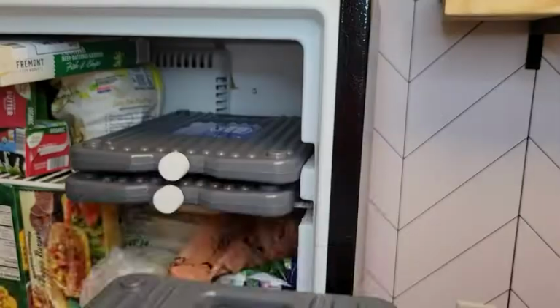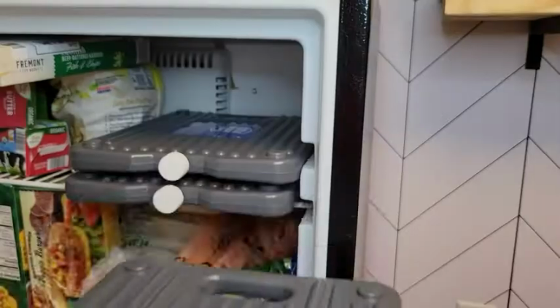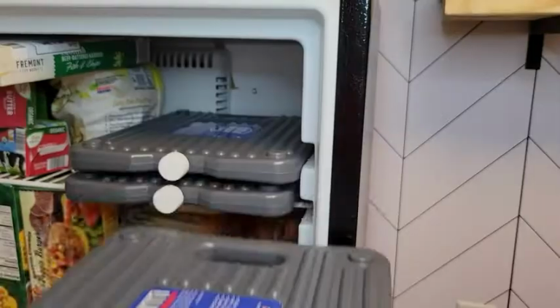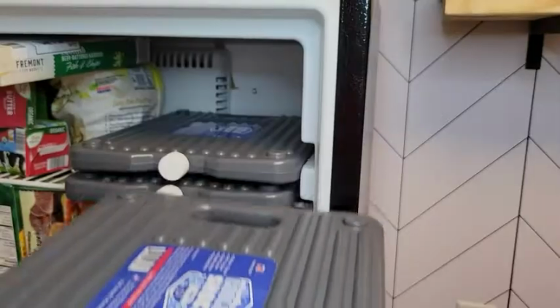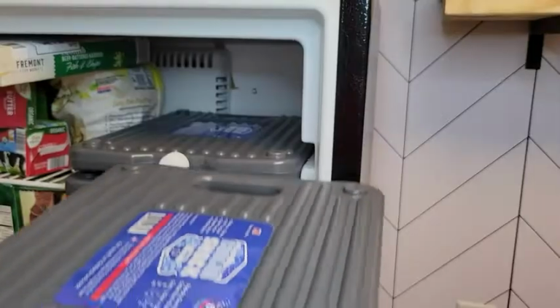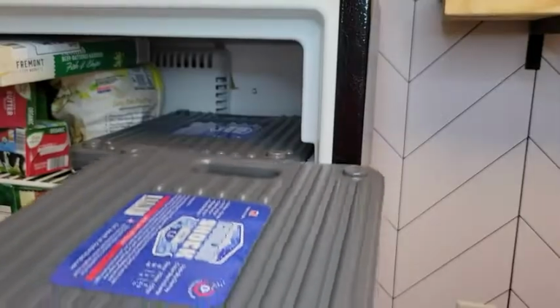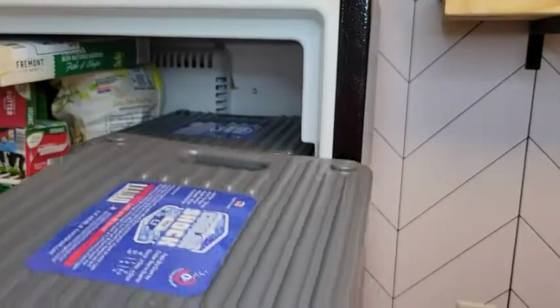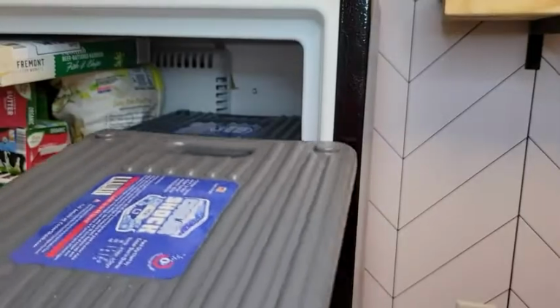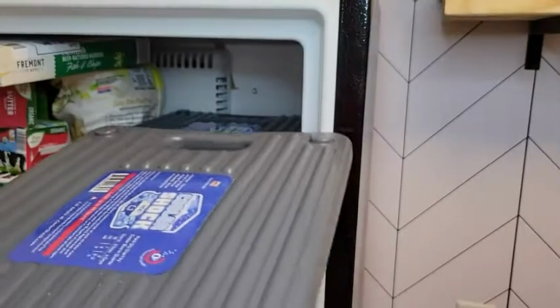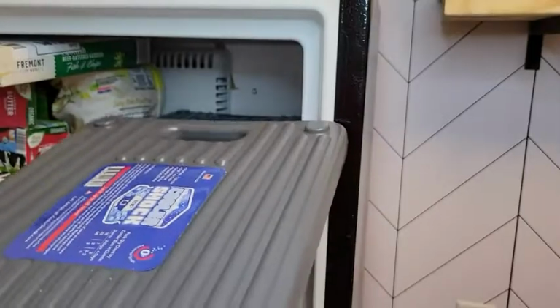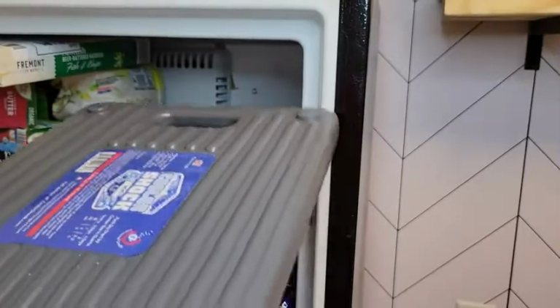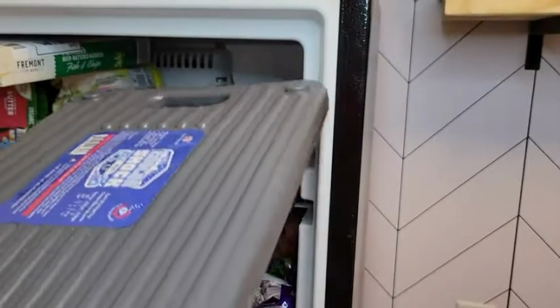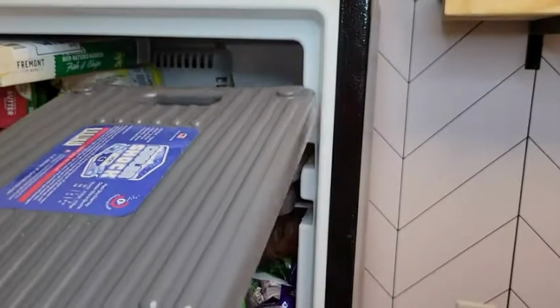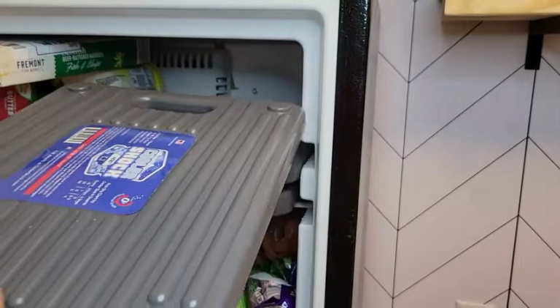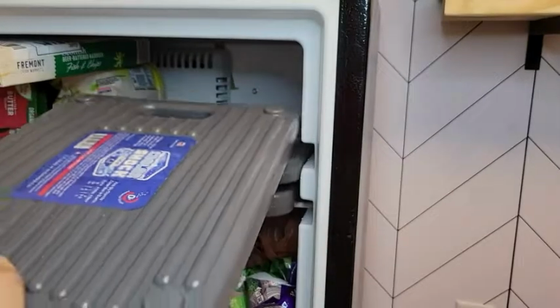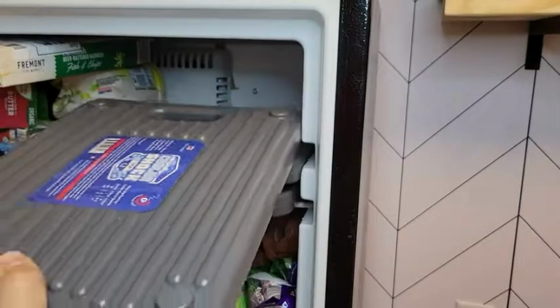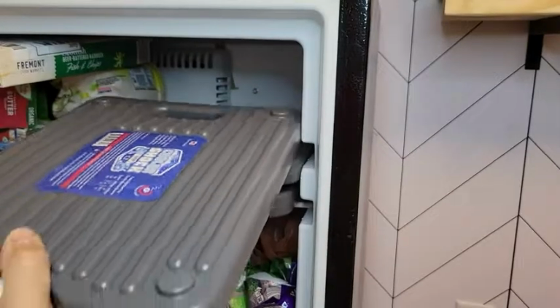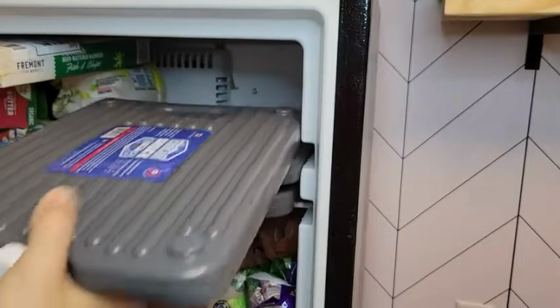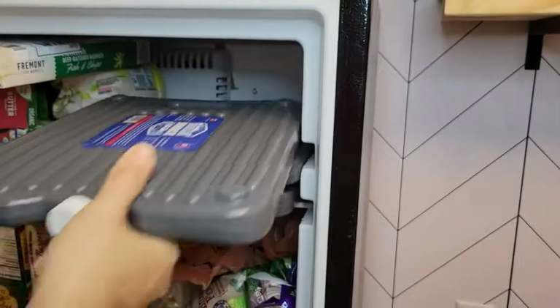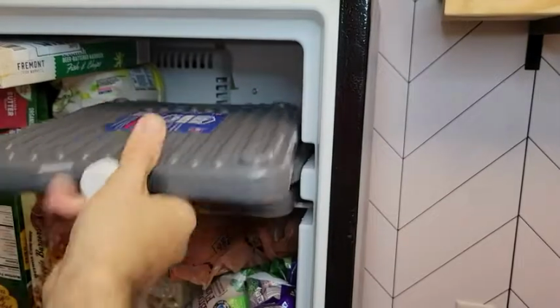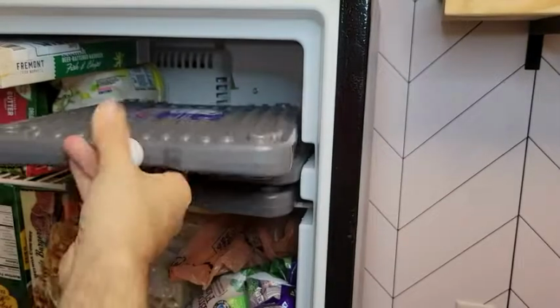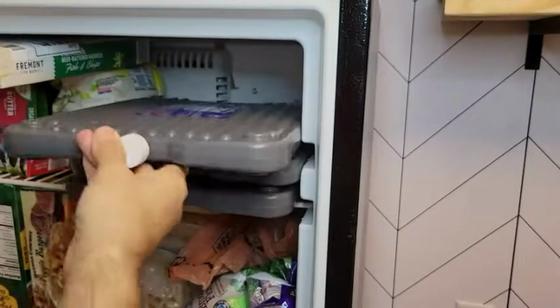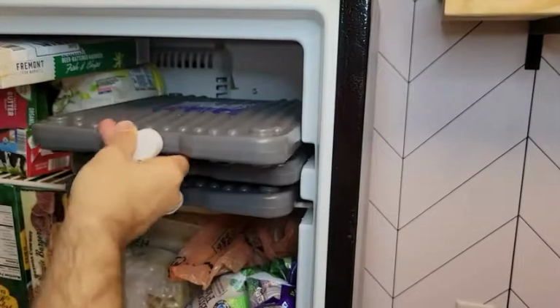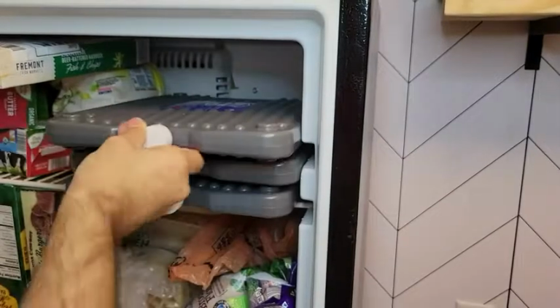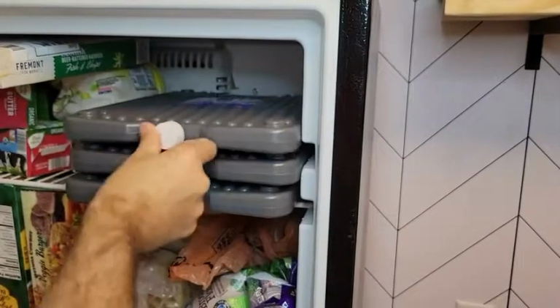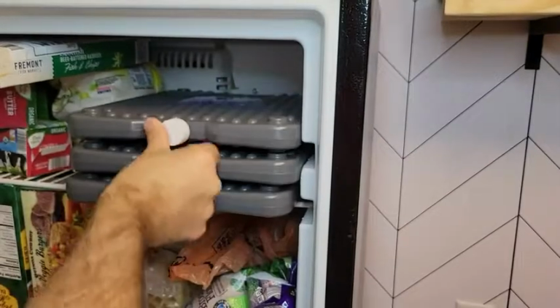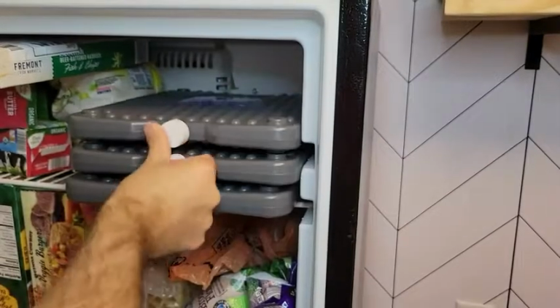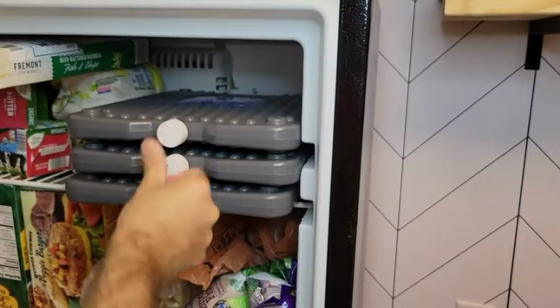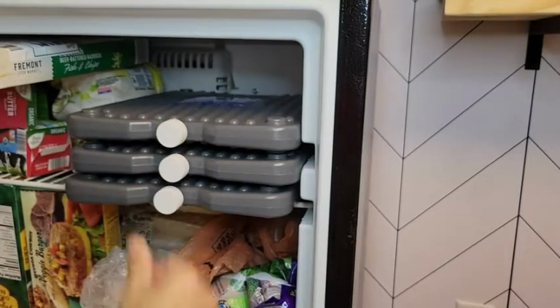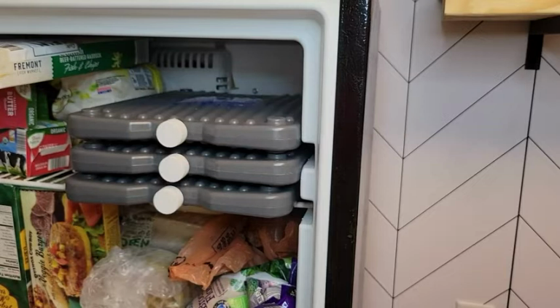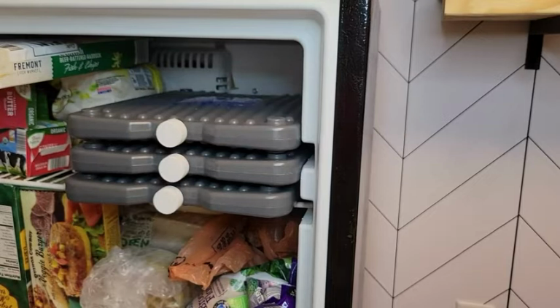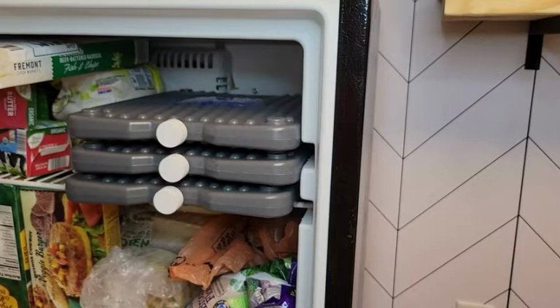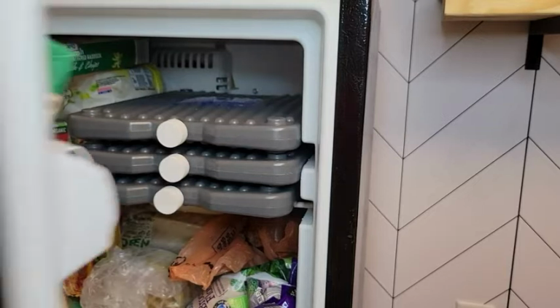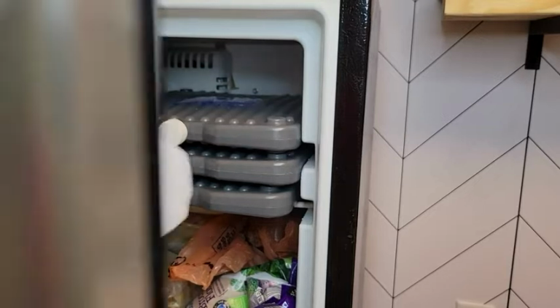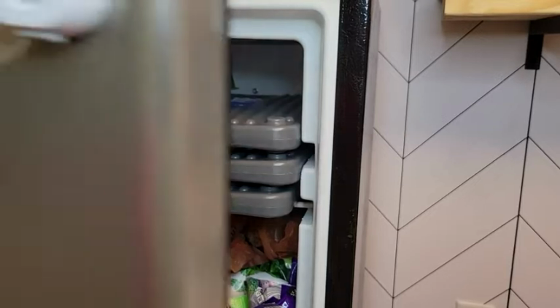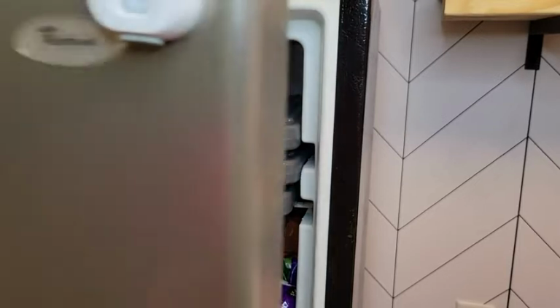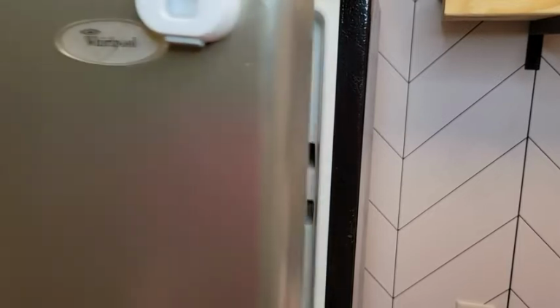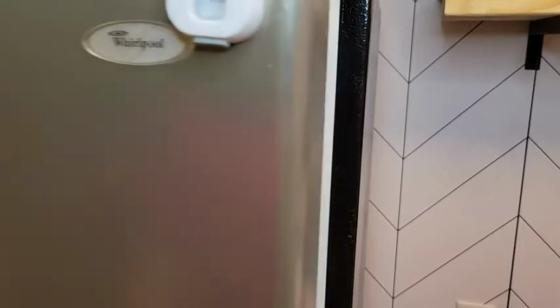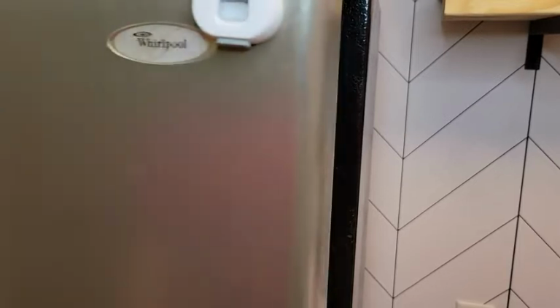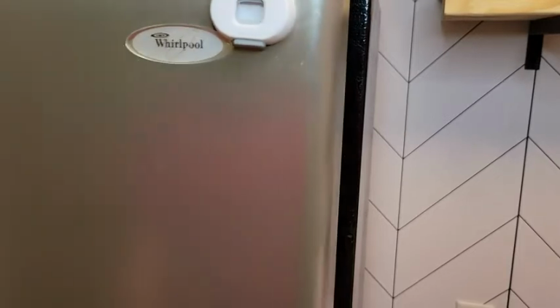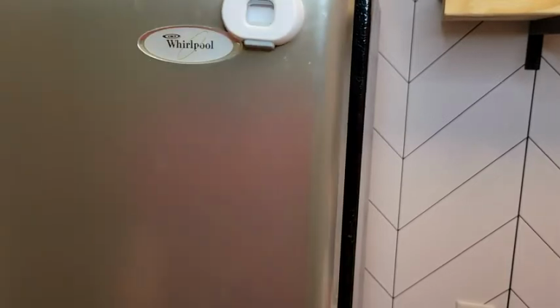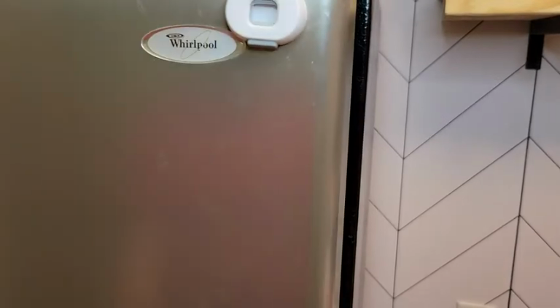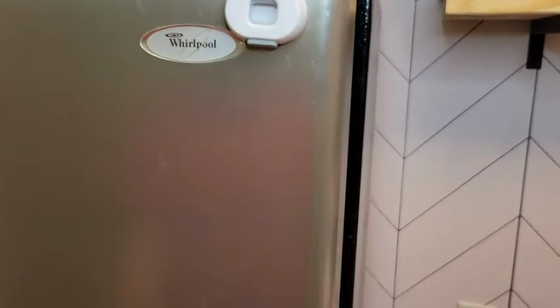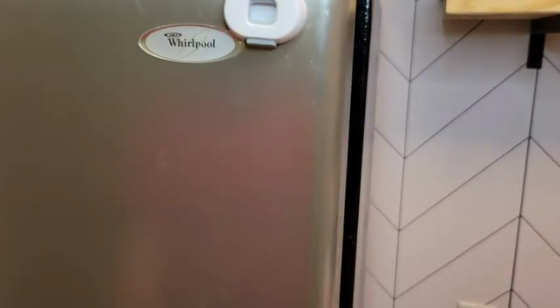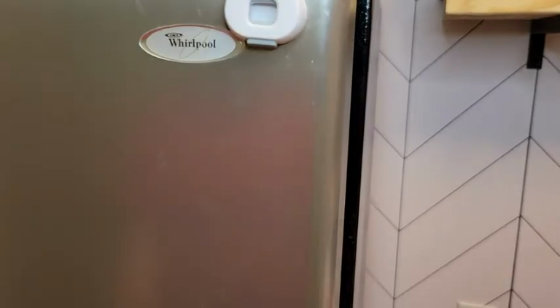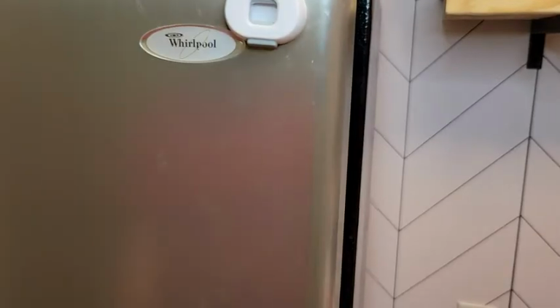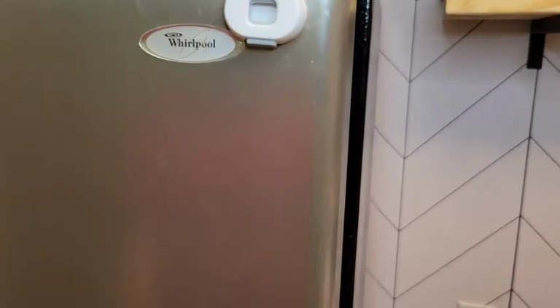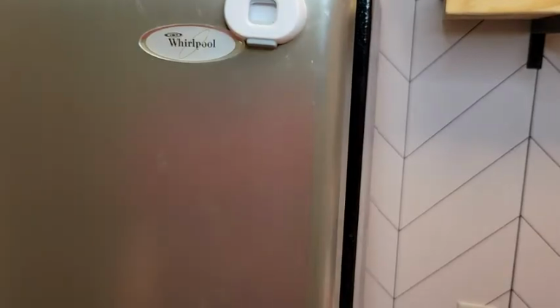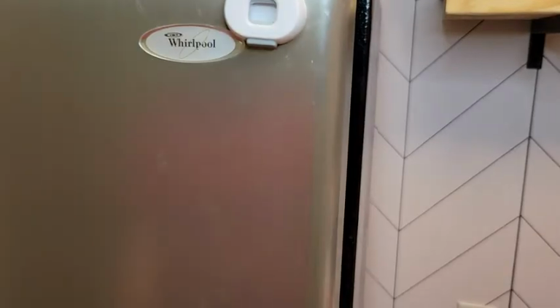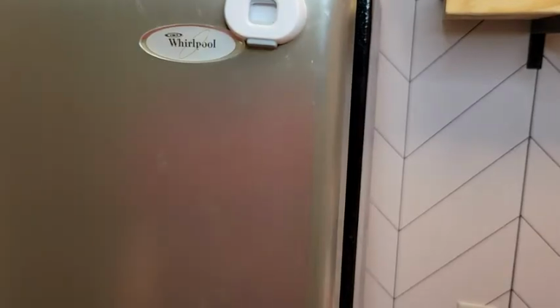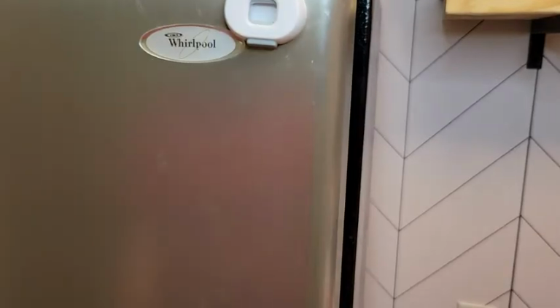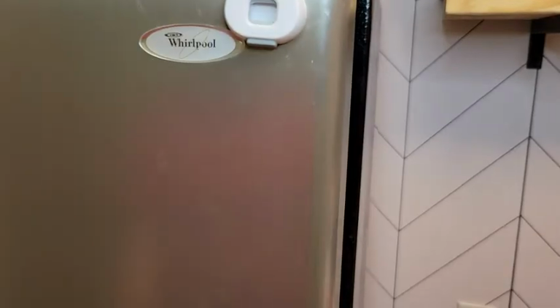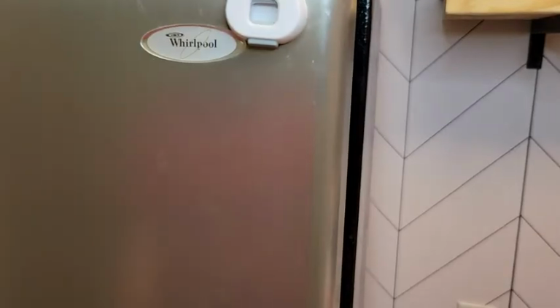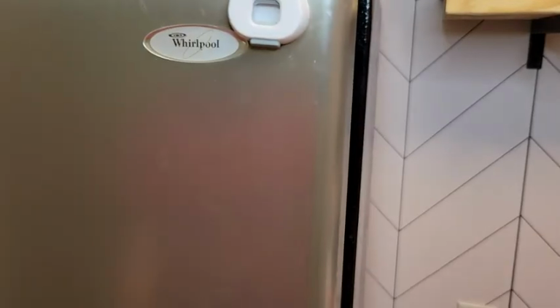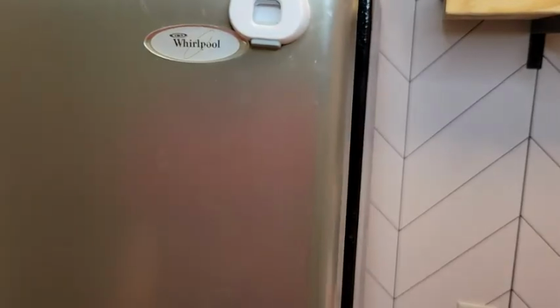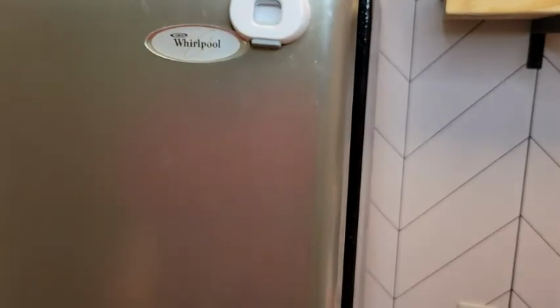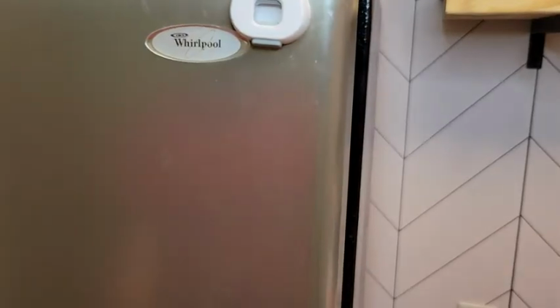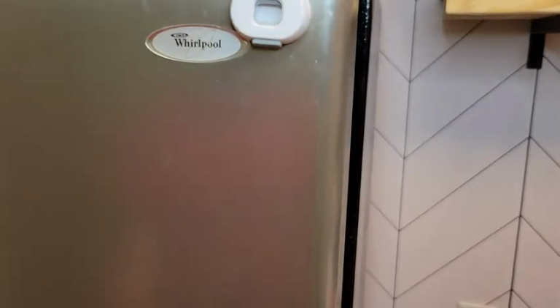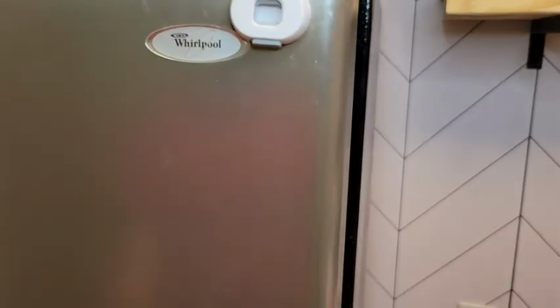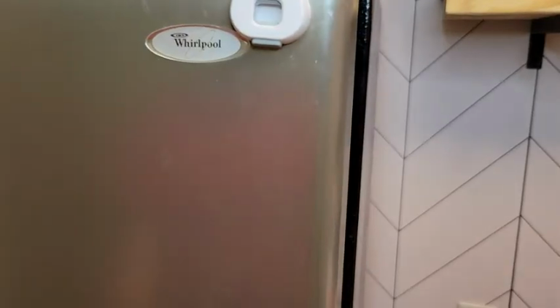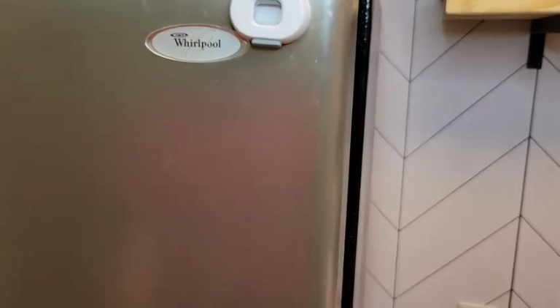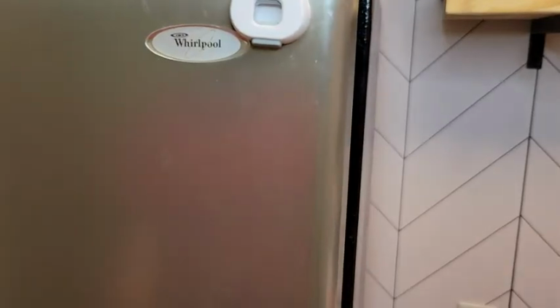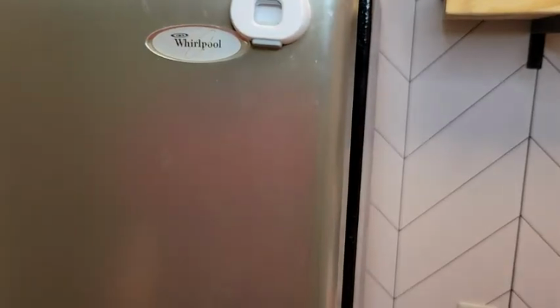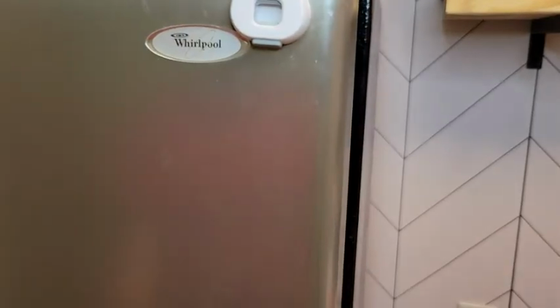Once that's done, you pop them in the freezer, and for the first time from room temperature, they recommend that they sit in there for 48 hours for the best results.